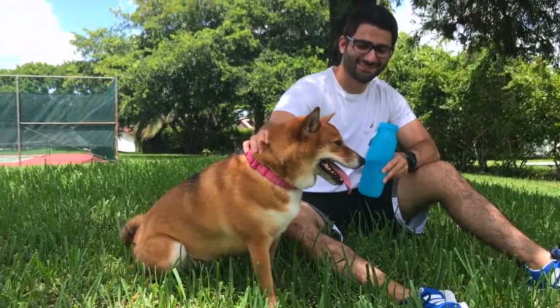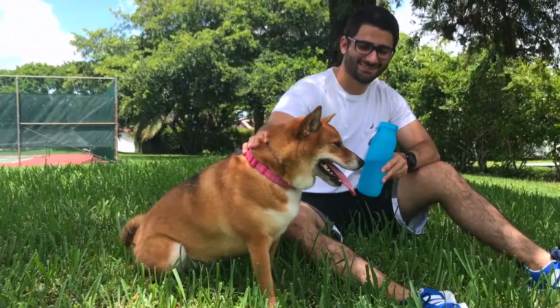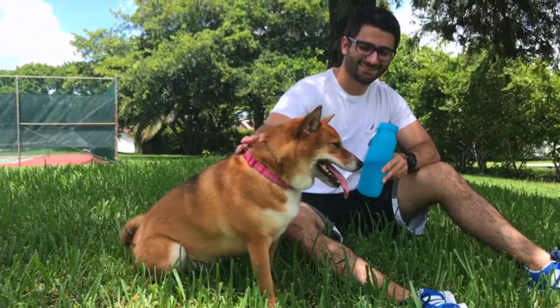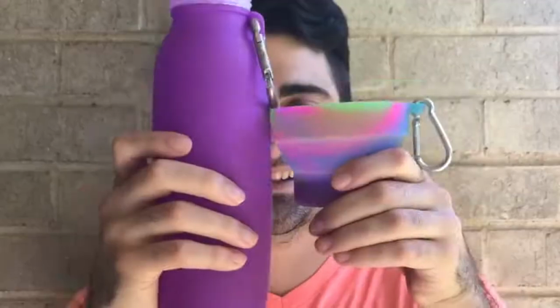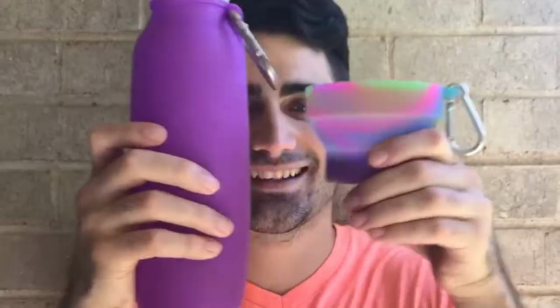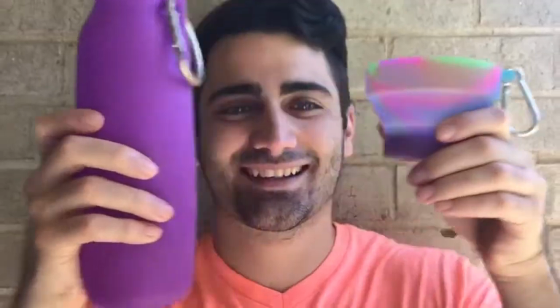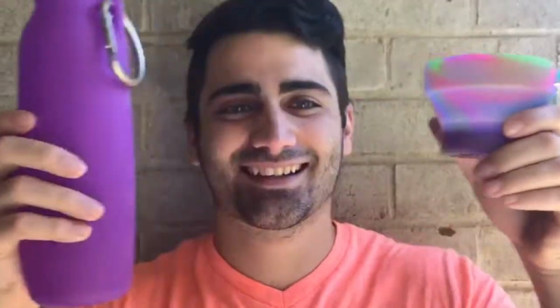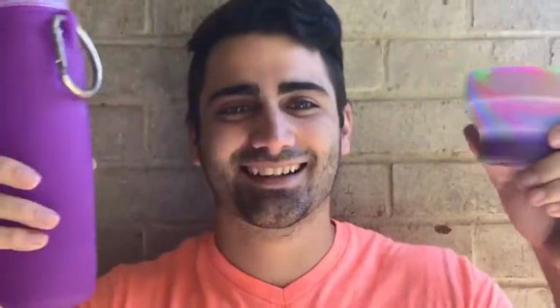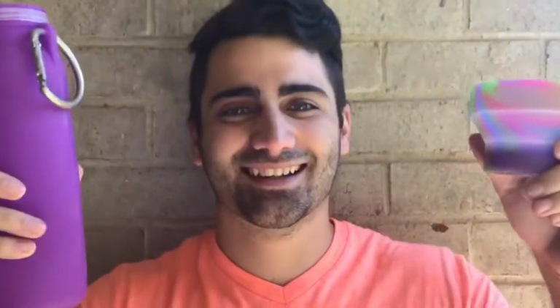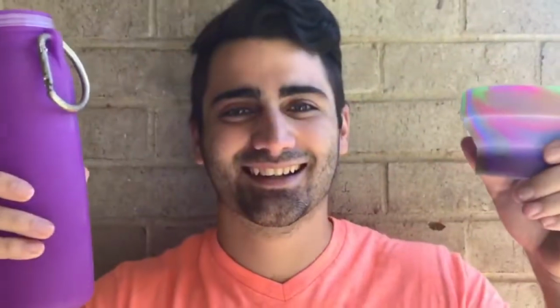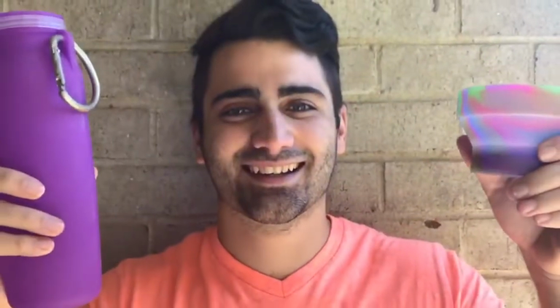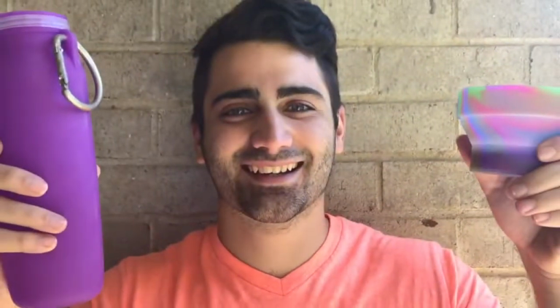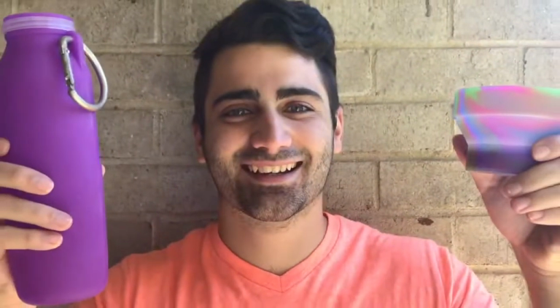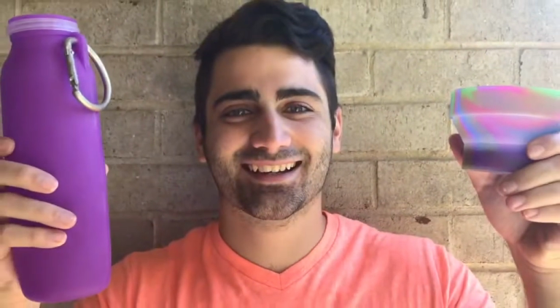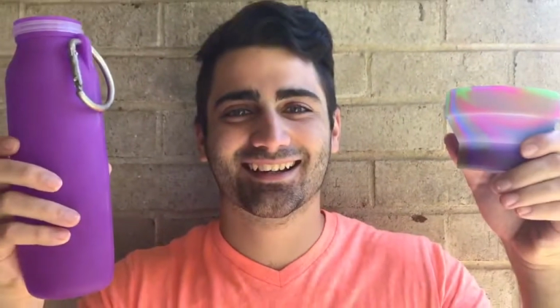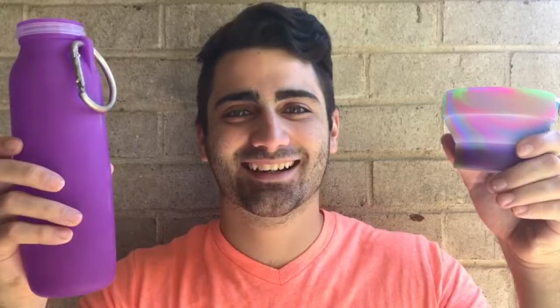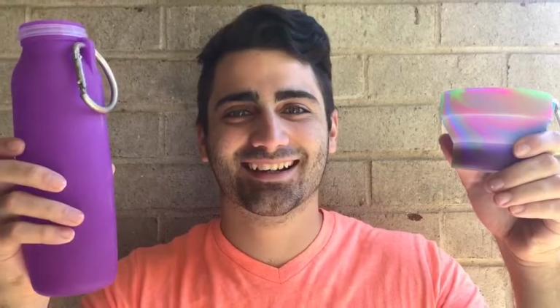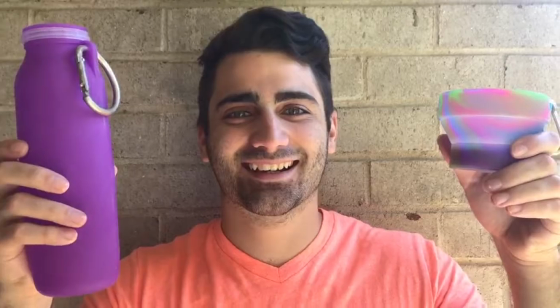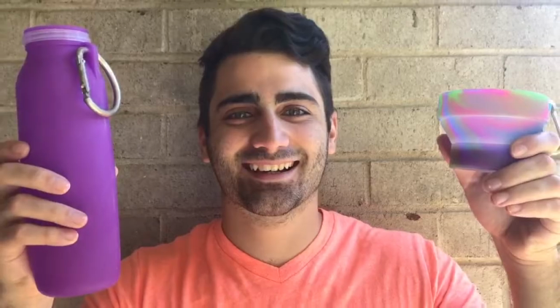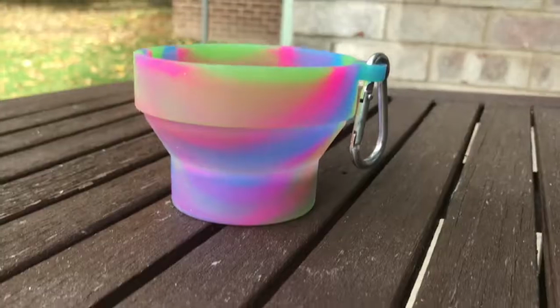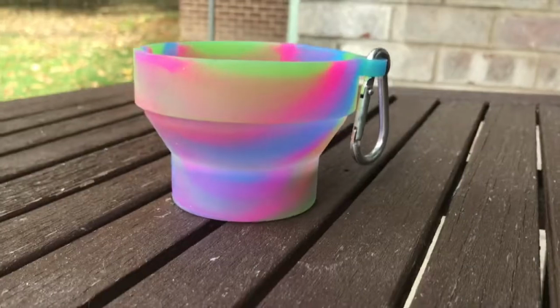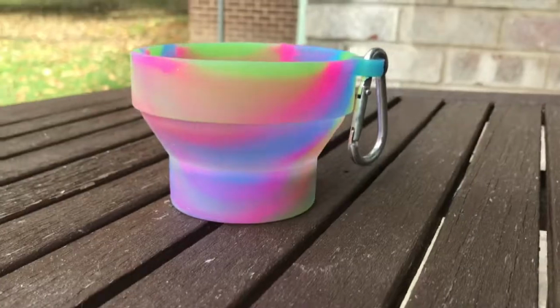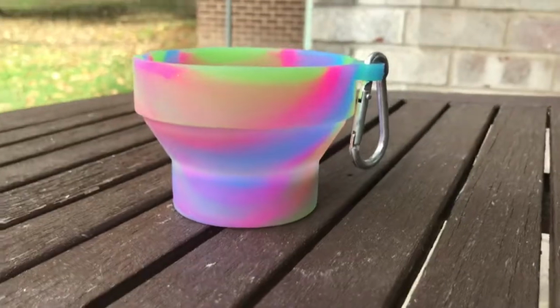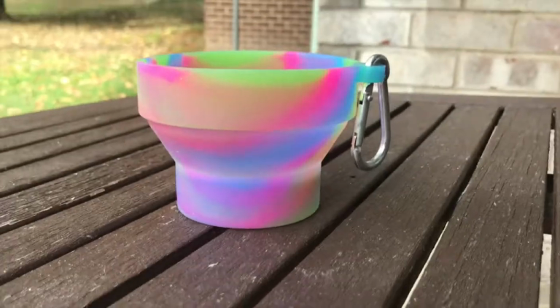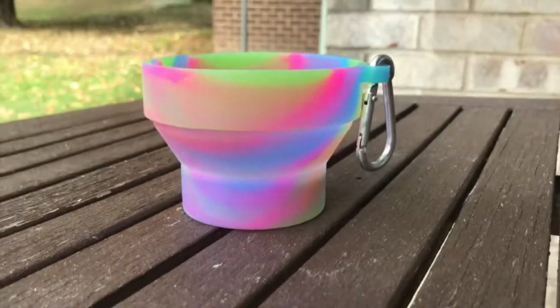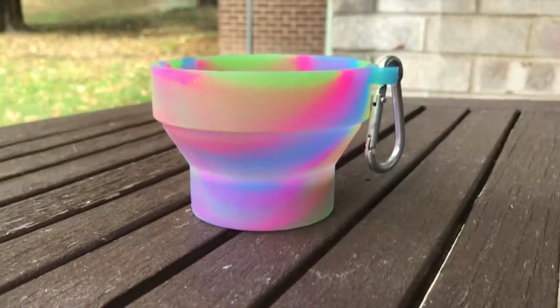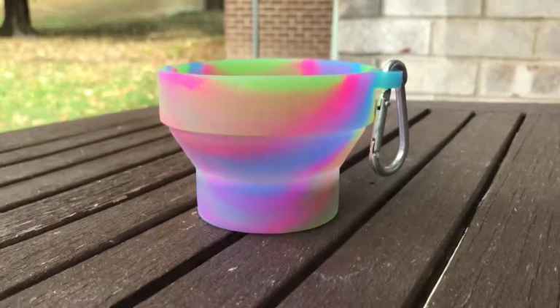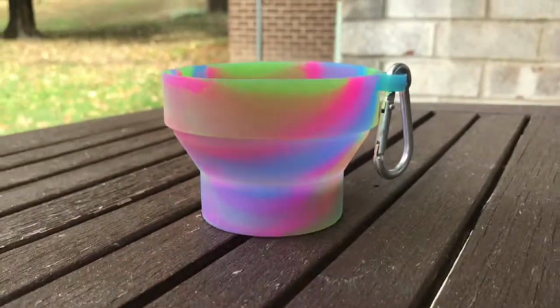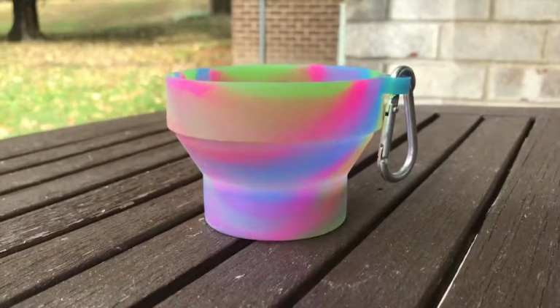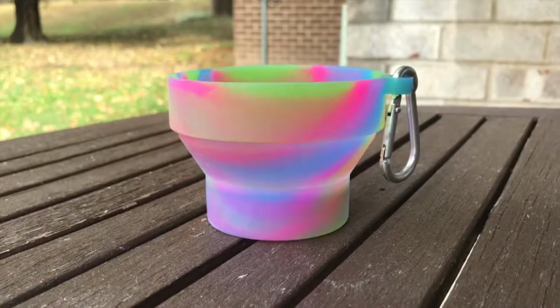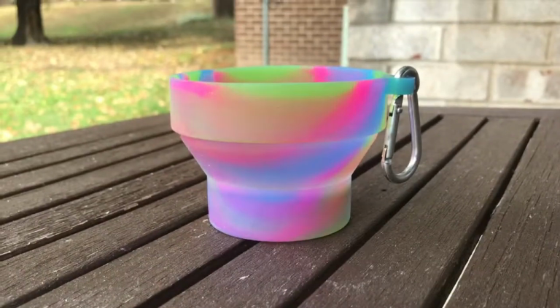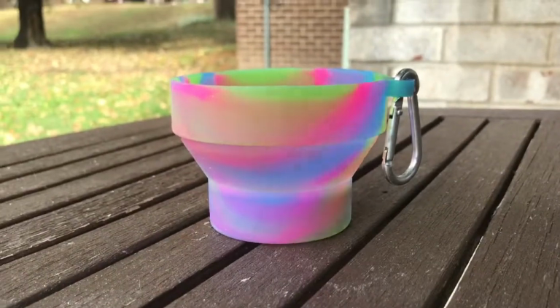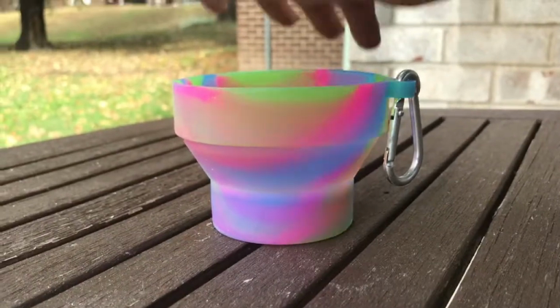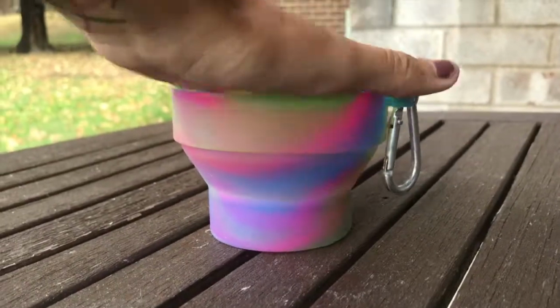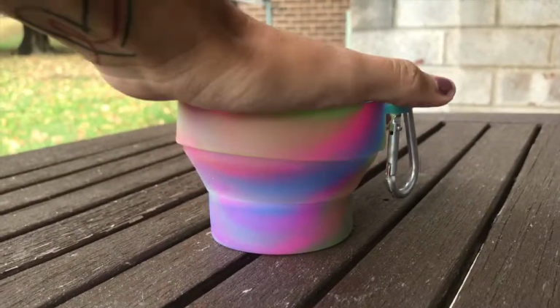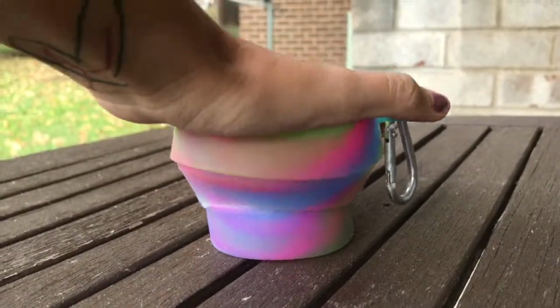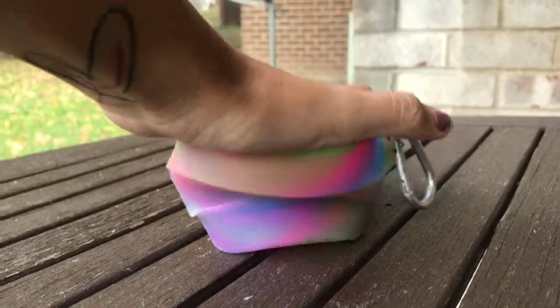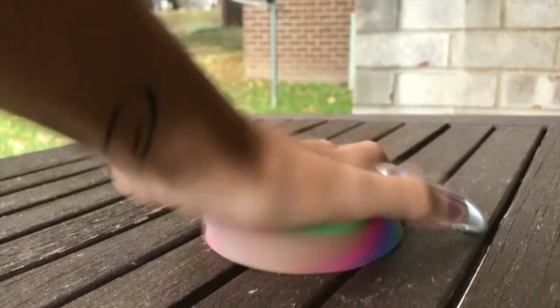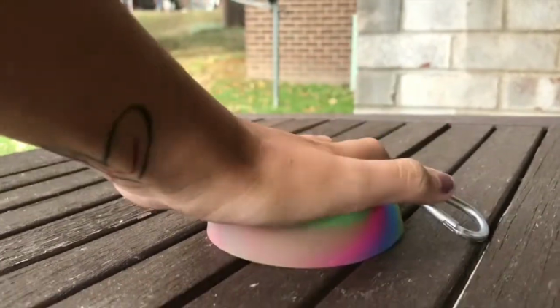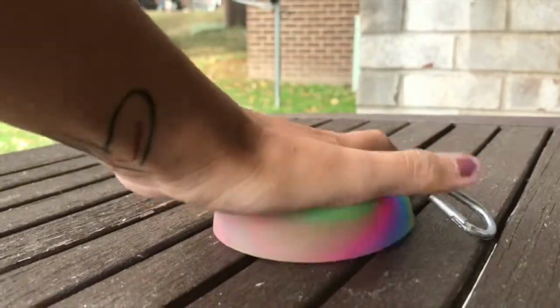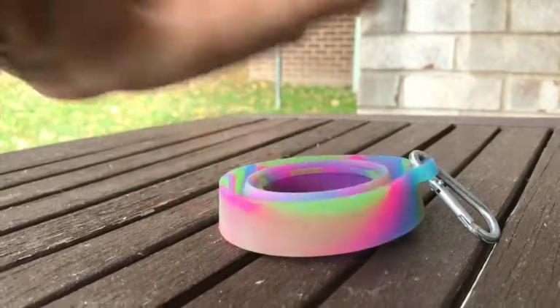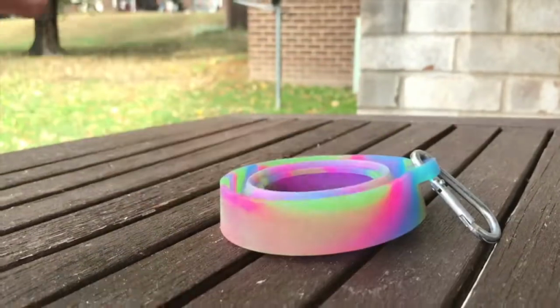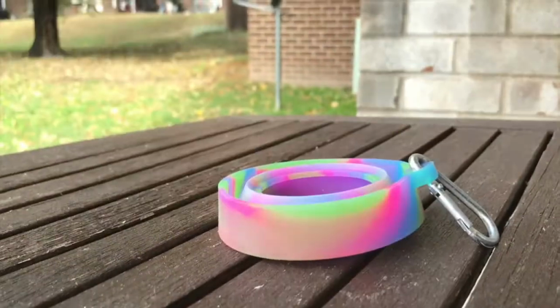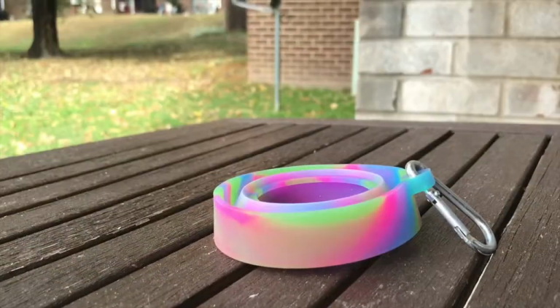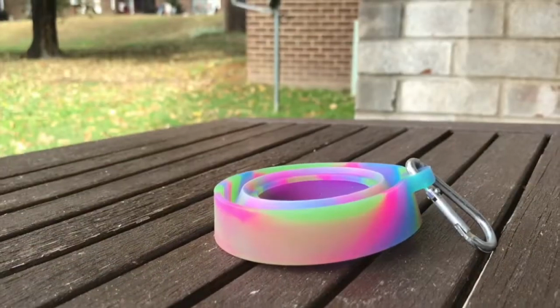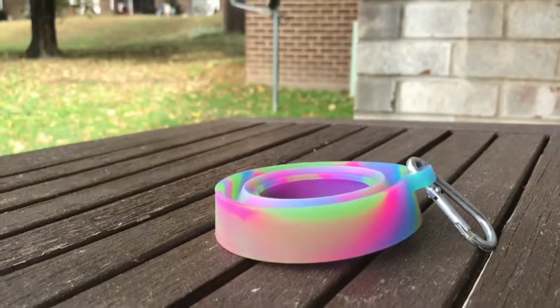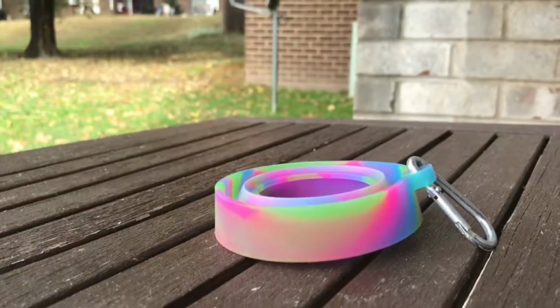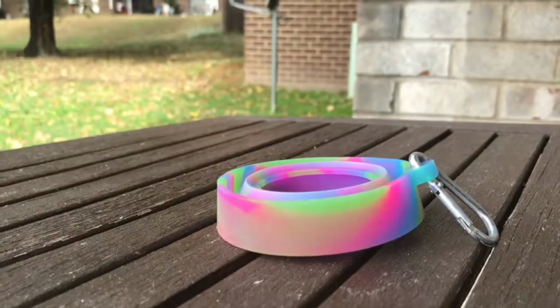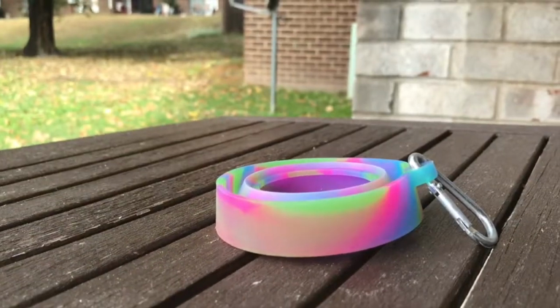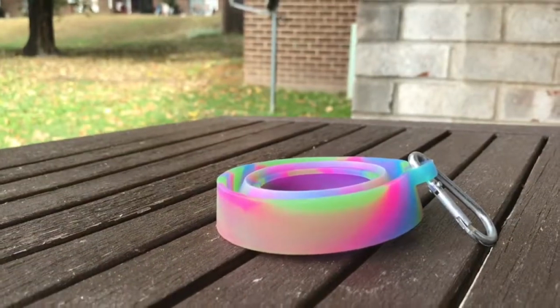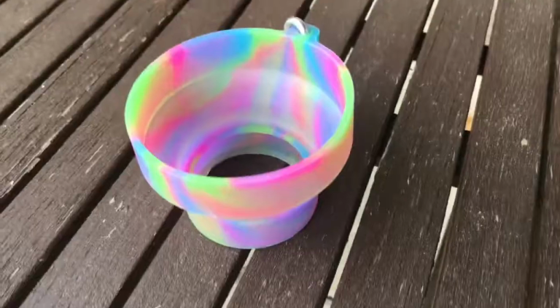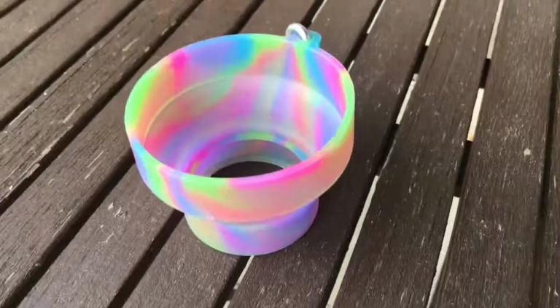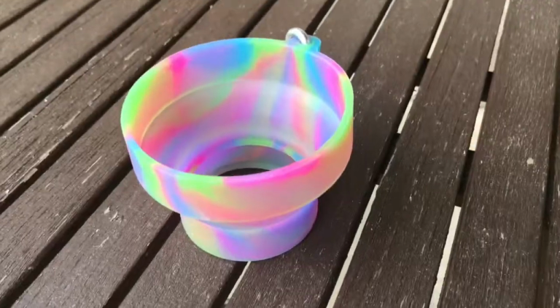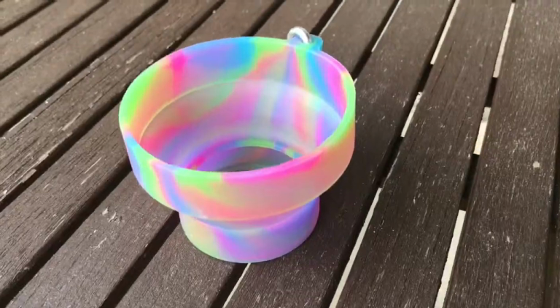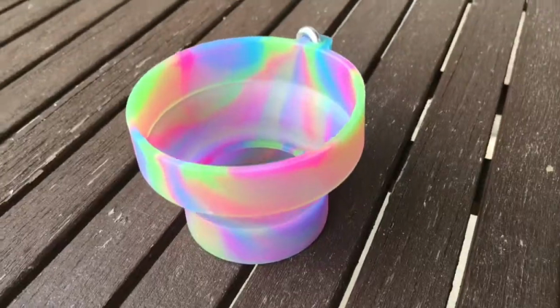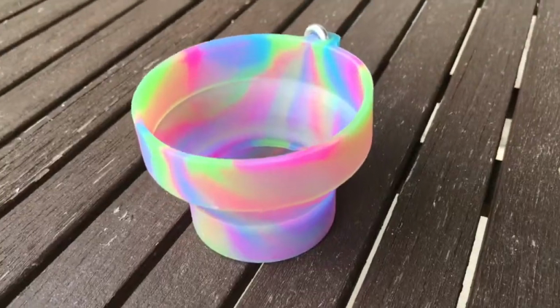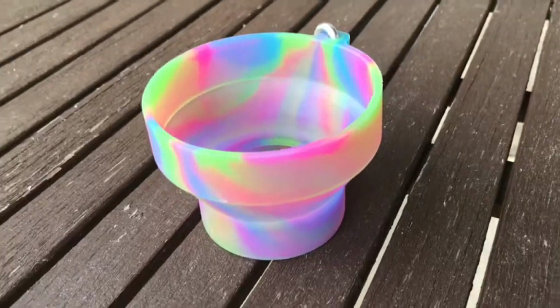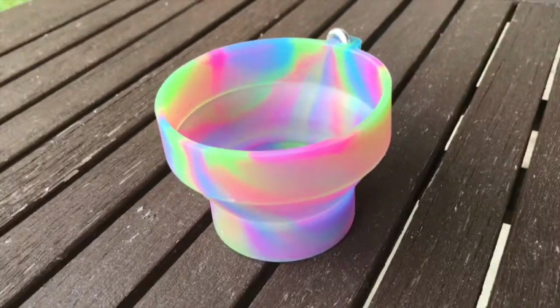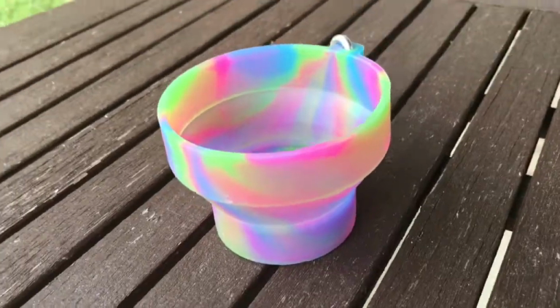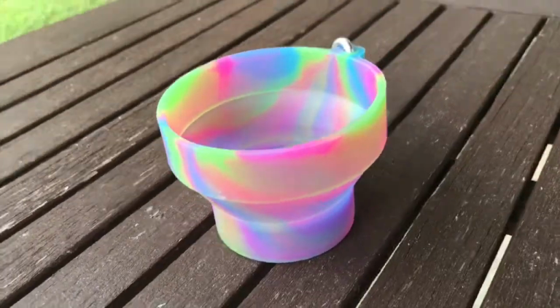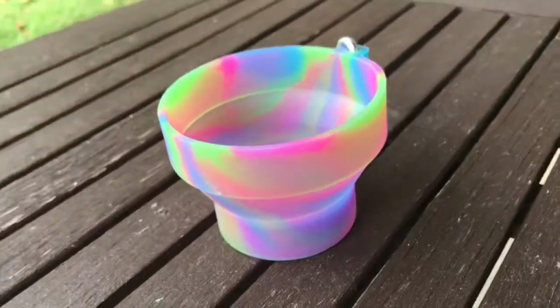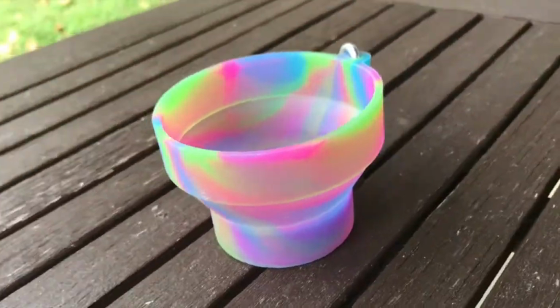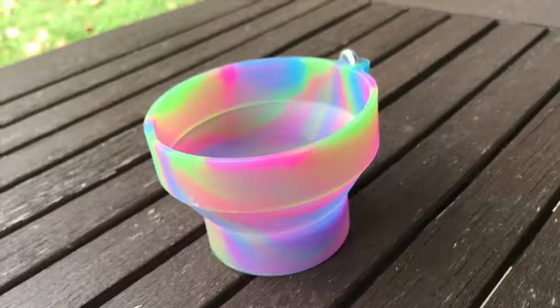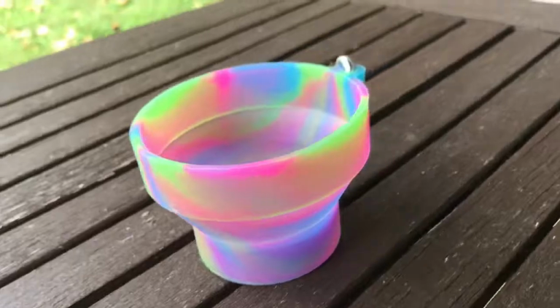Just like our bottles, Booby's multi-use bowl is BPA-free, collapsible, microwave and dishwasher safe, and so much more.